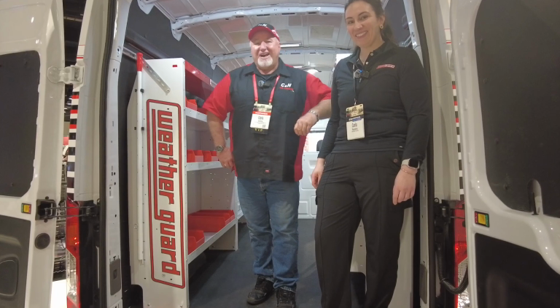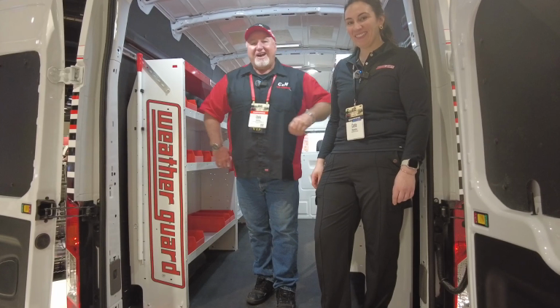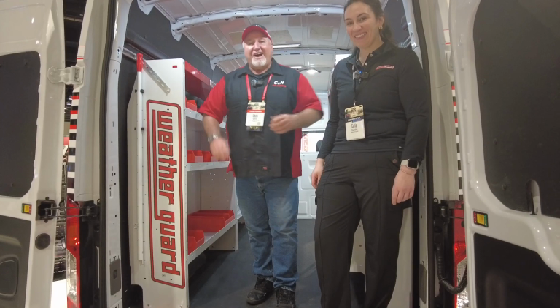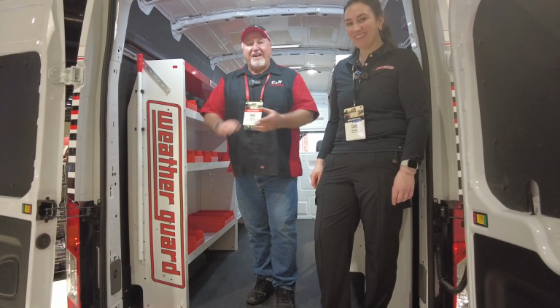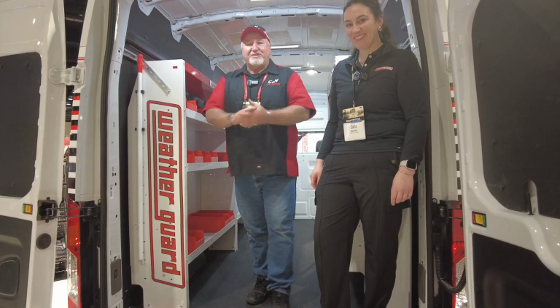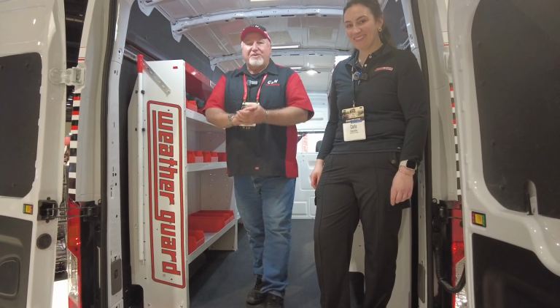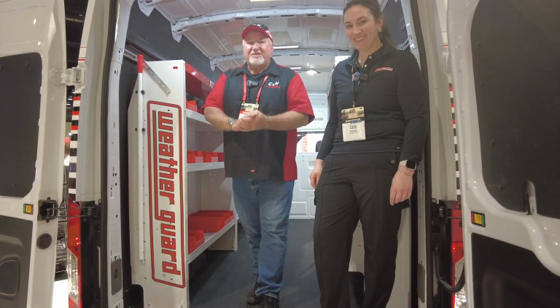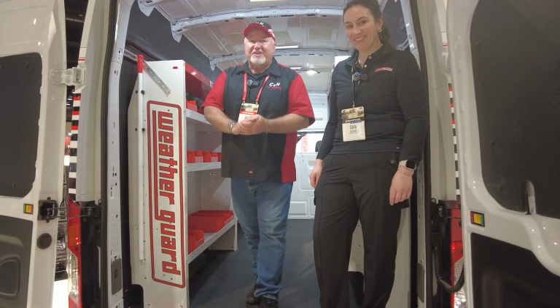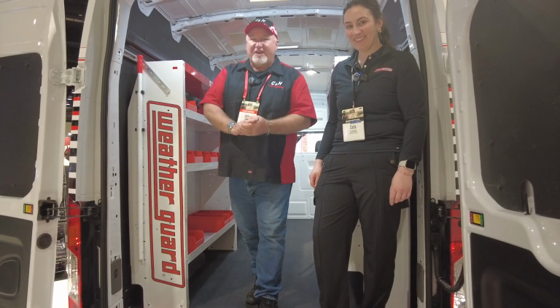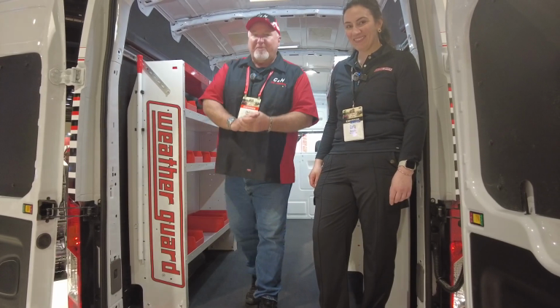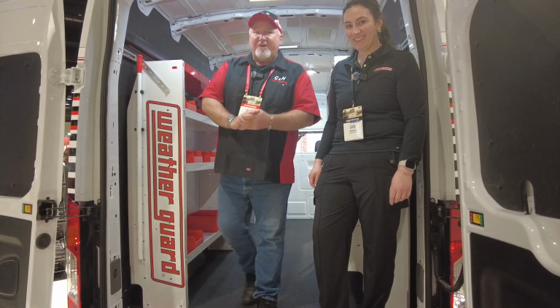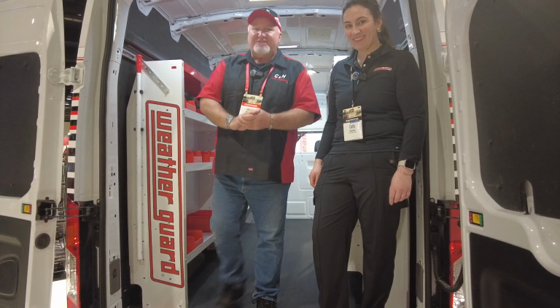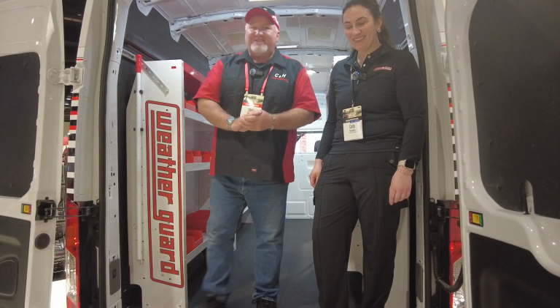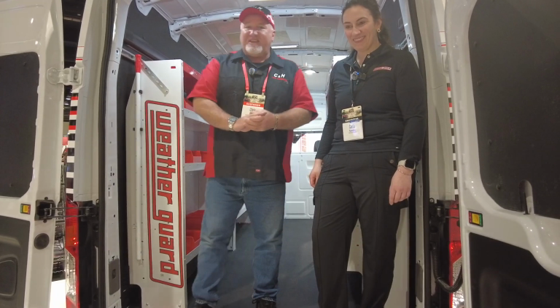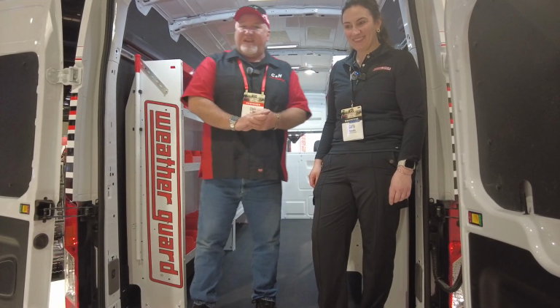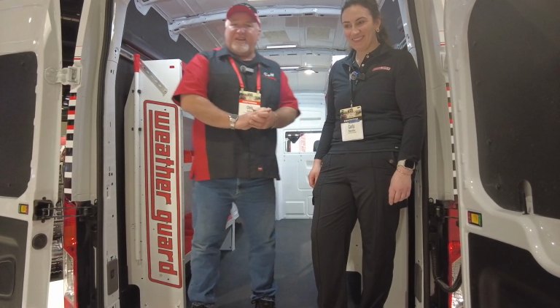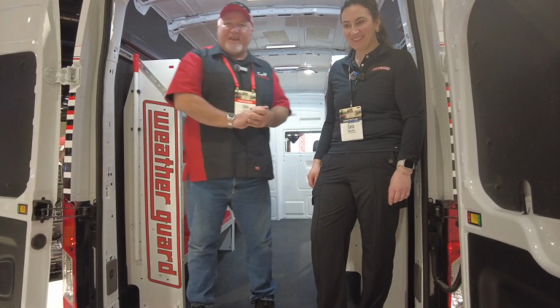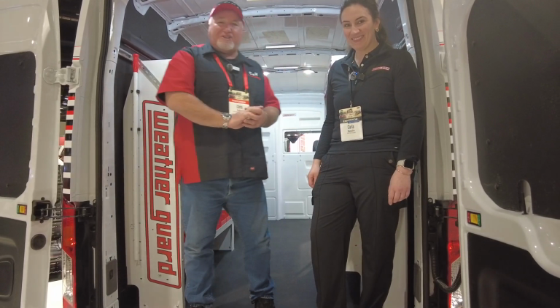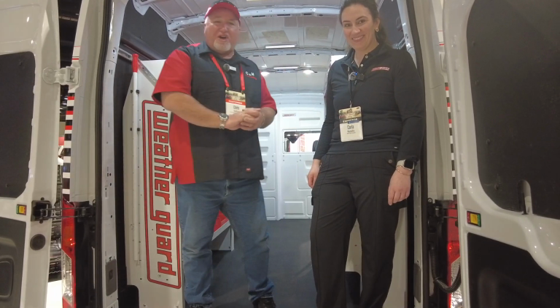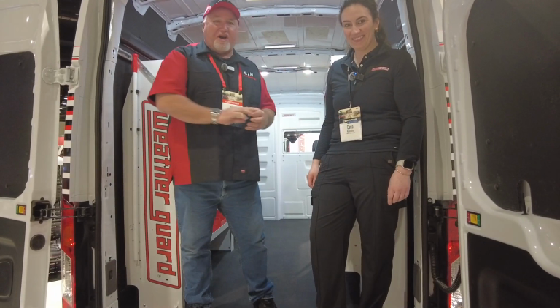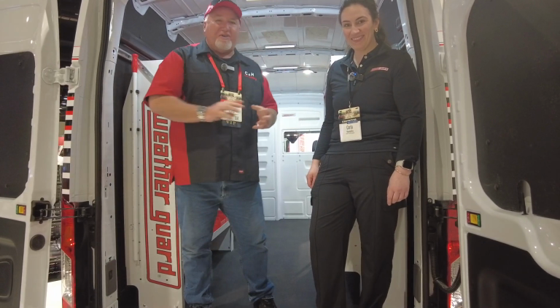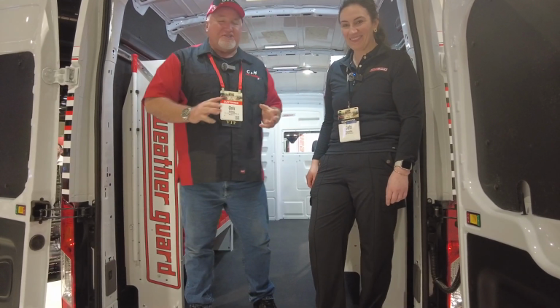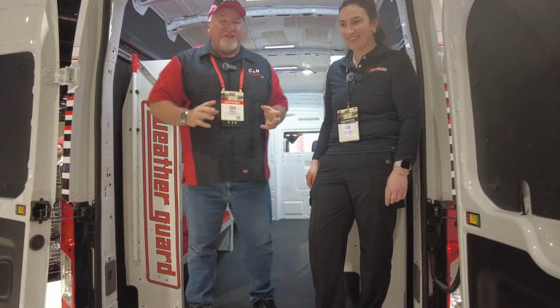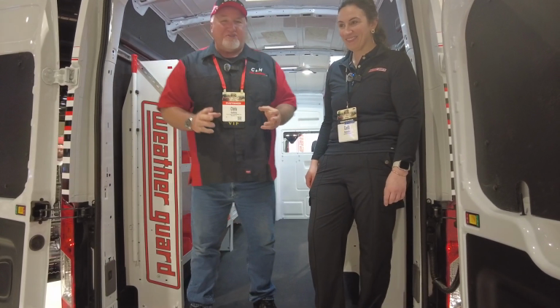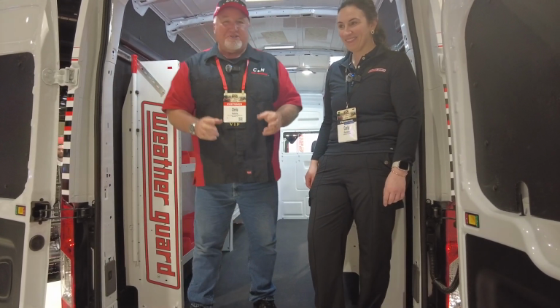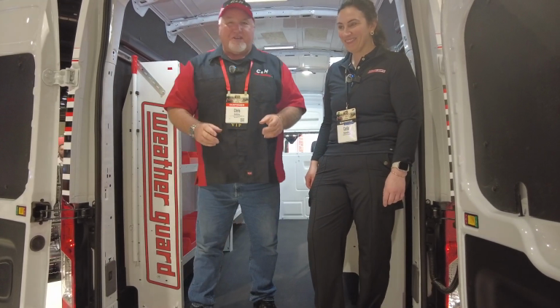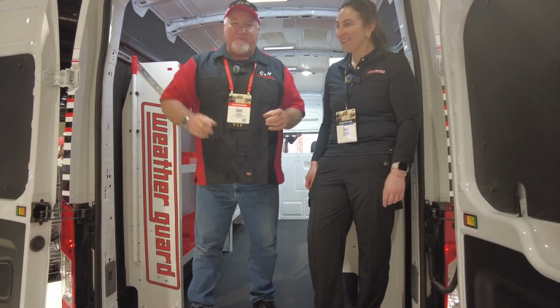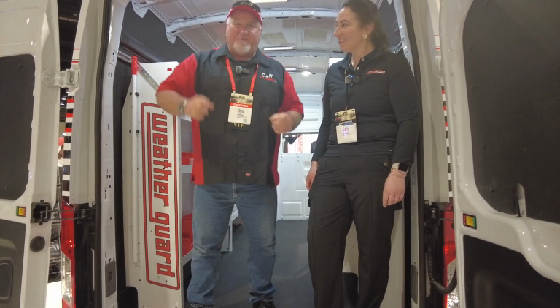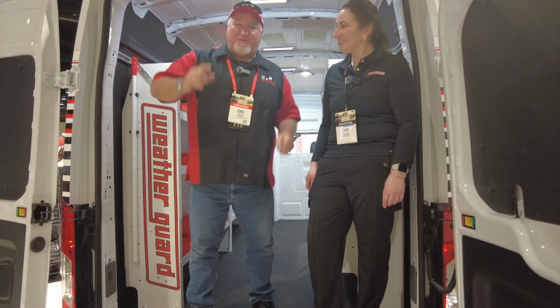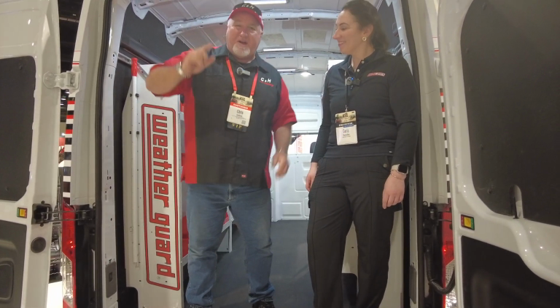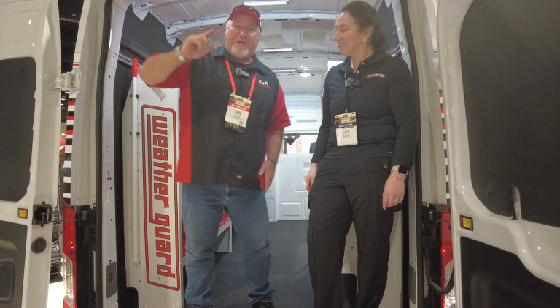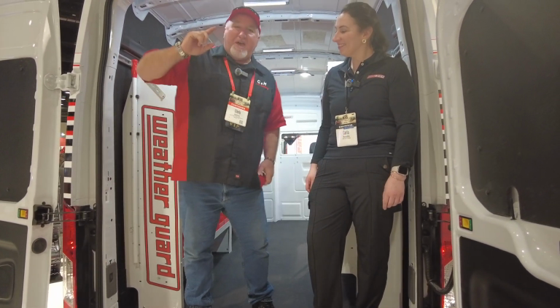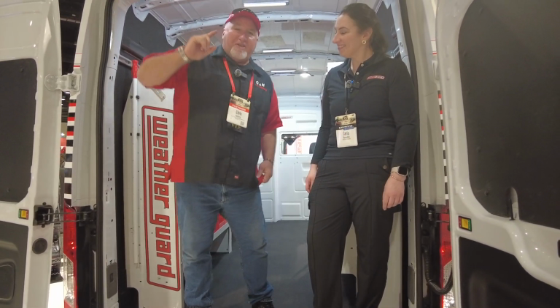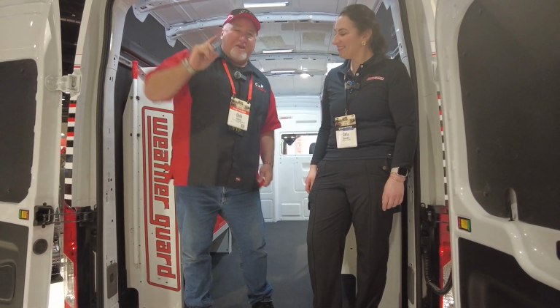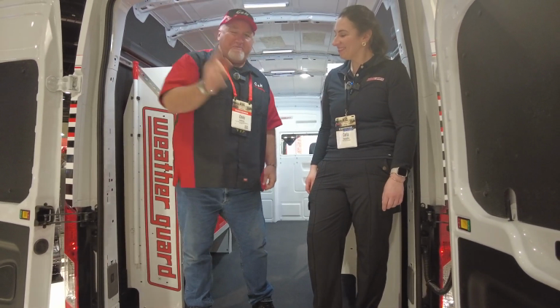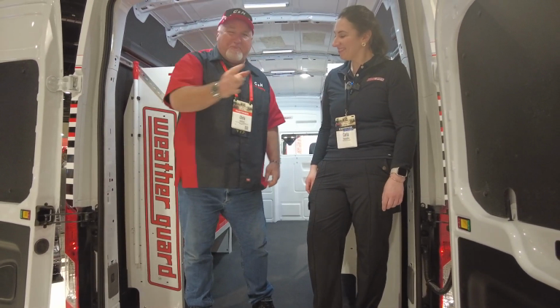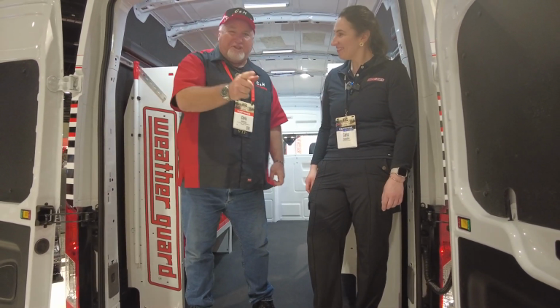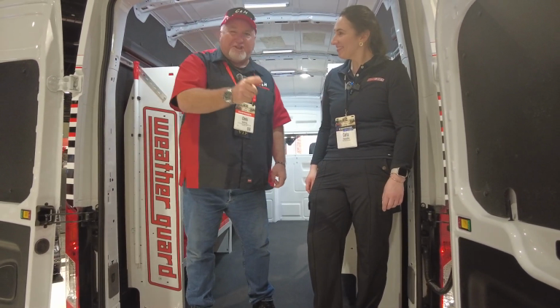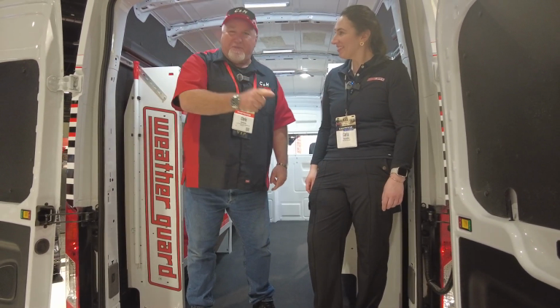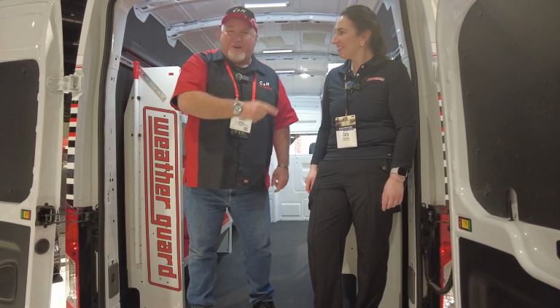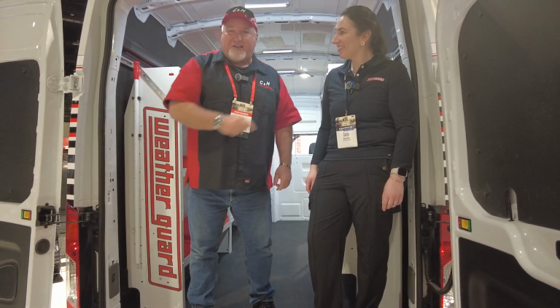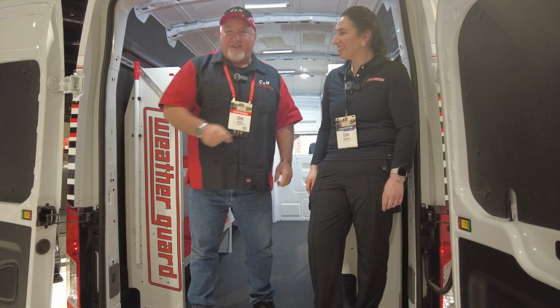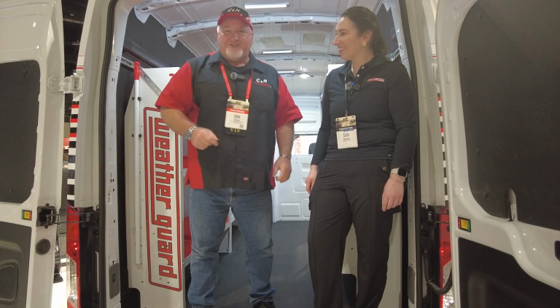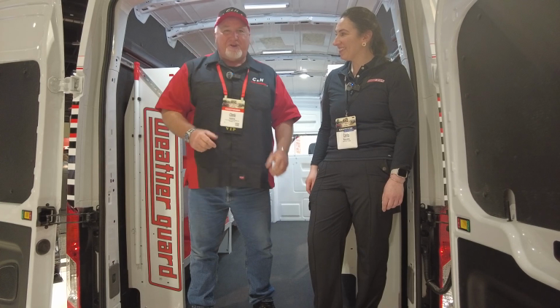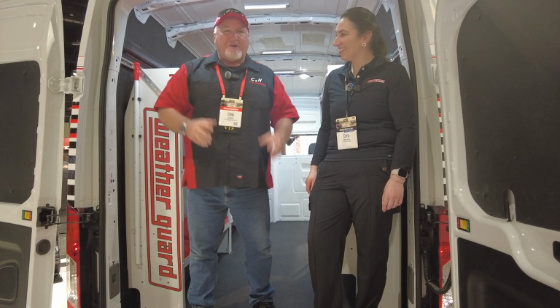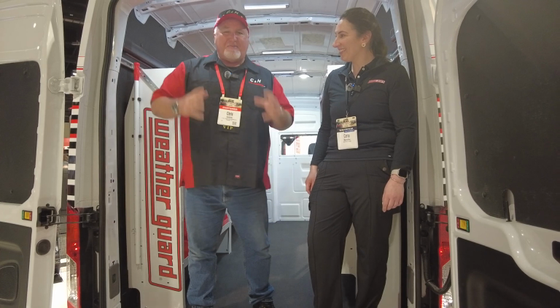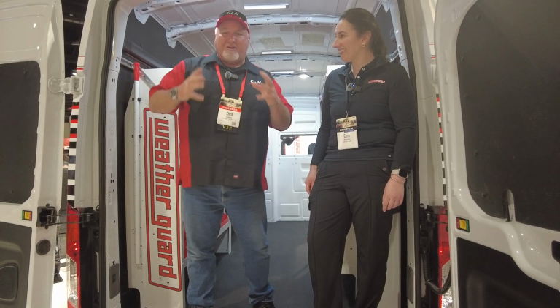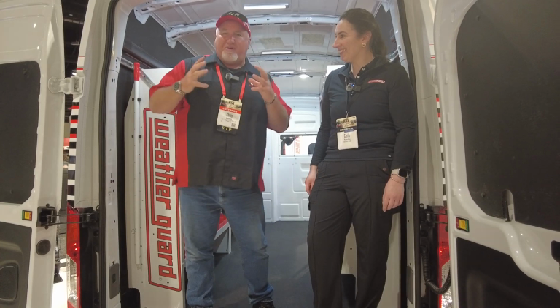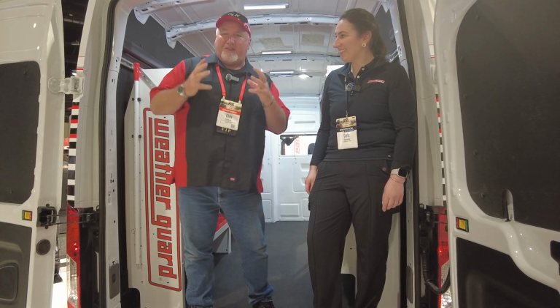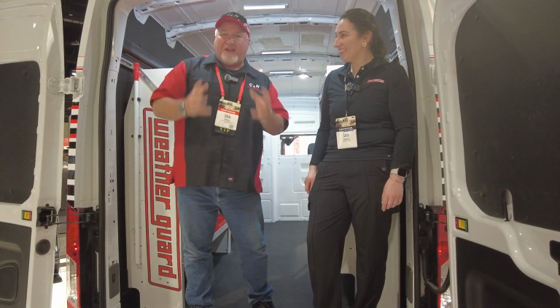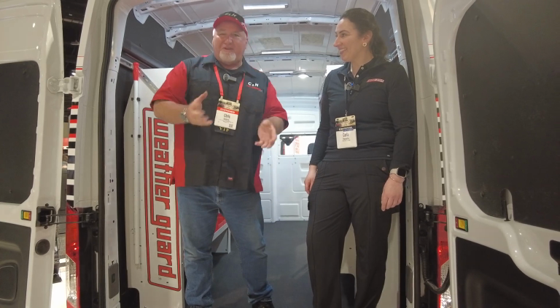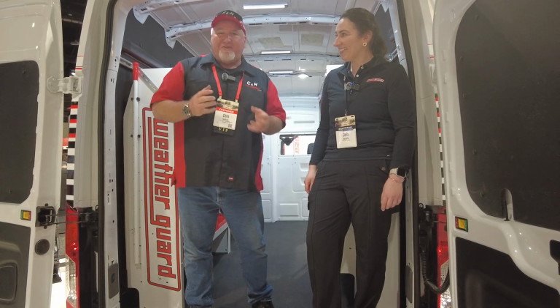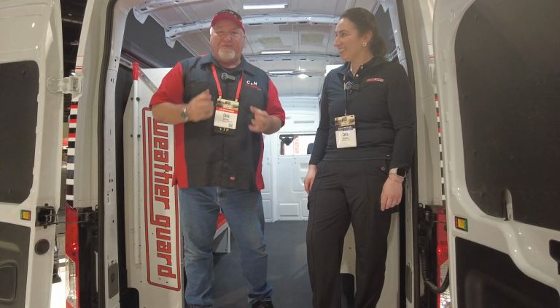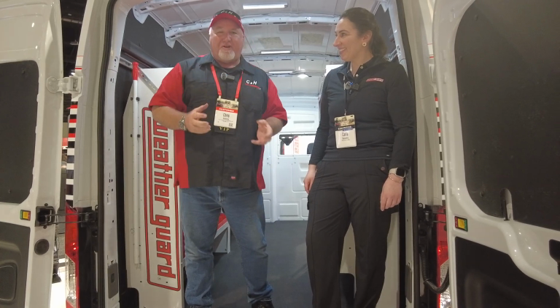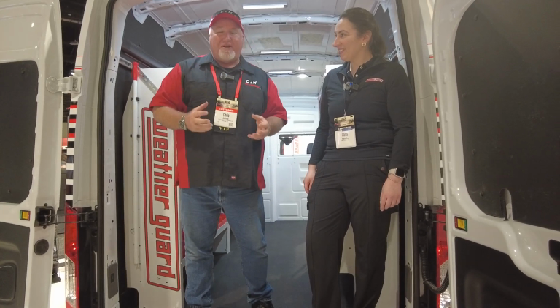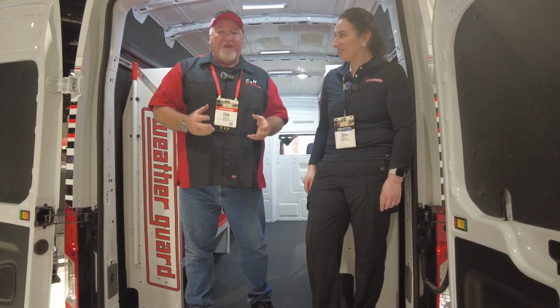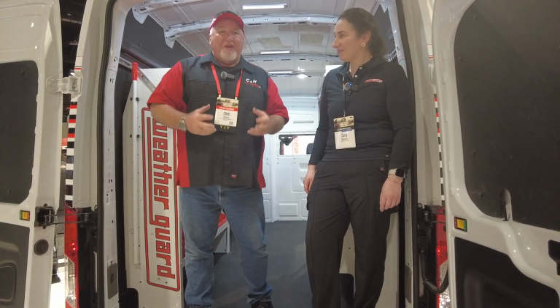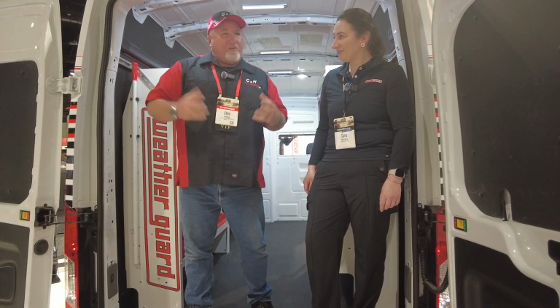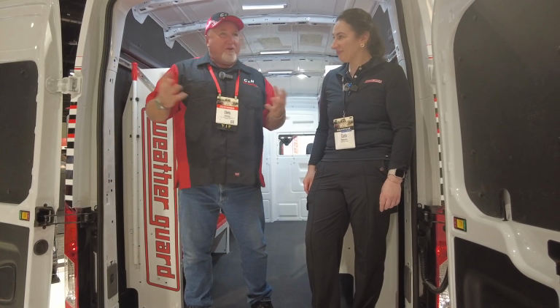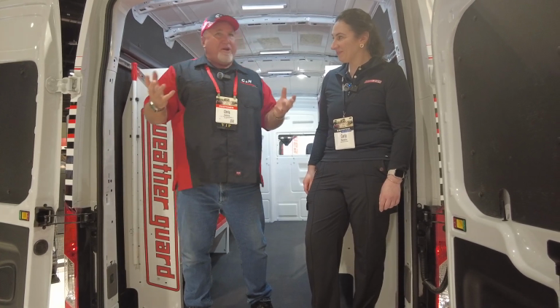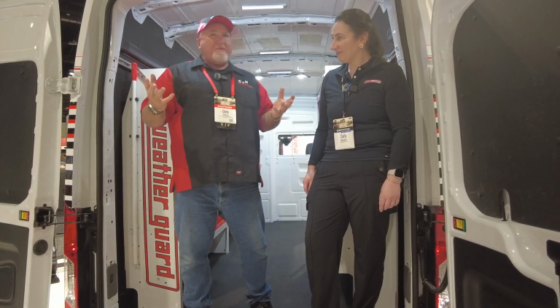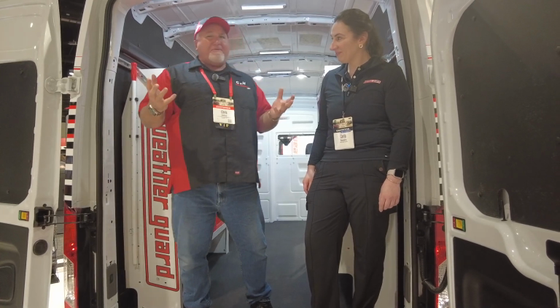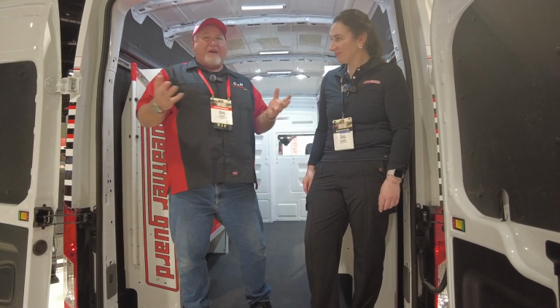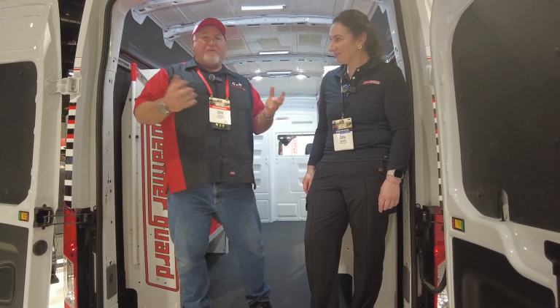Hi, it's Chris again with CNH Auto Accessories coming from the Big Show by Keystone. I'm in Orlando, Florida. We're in my map.